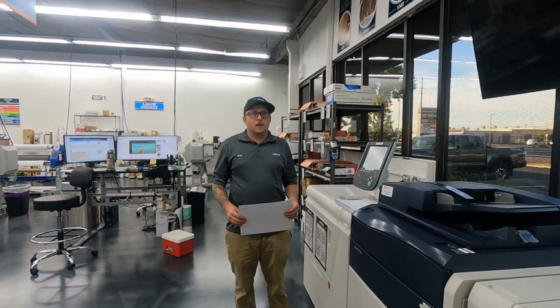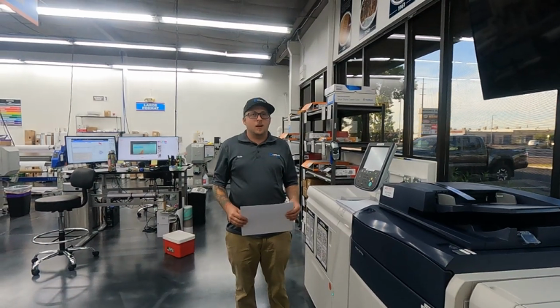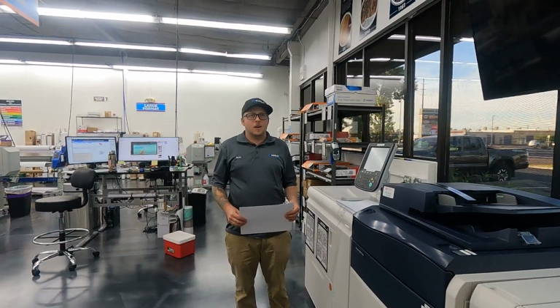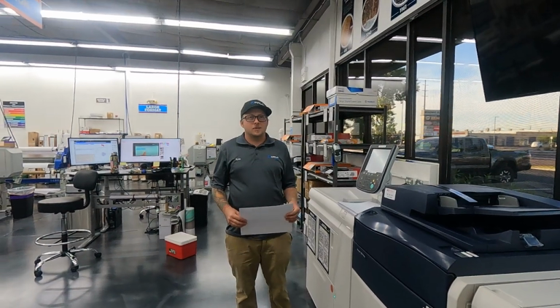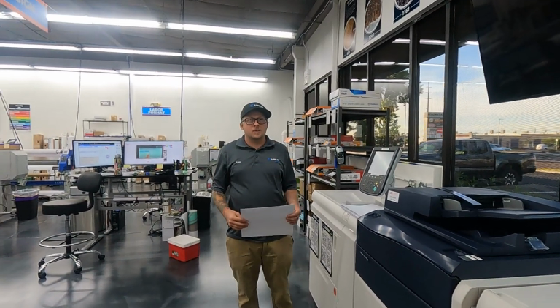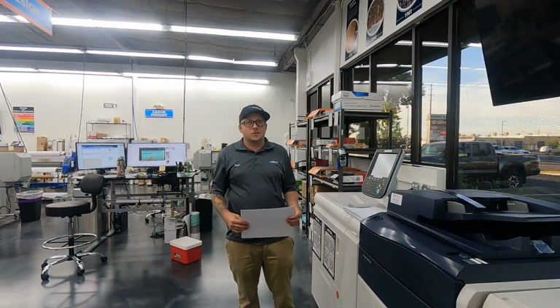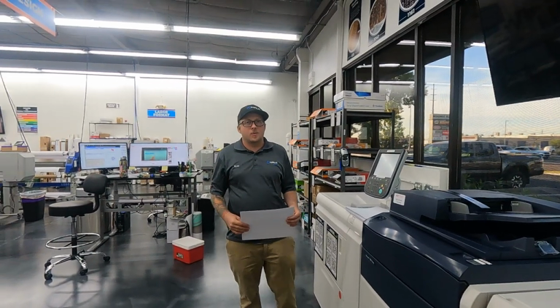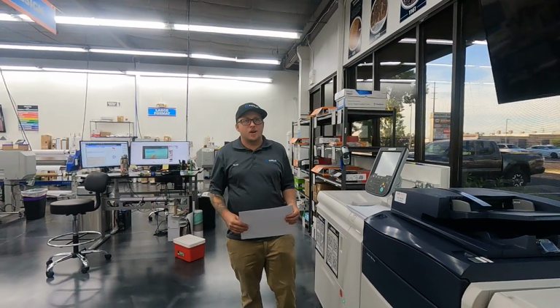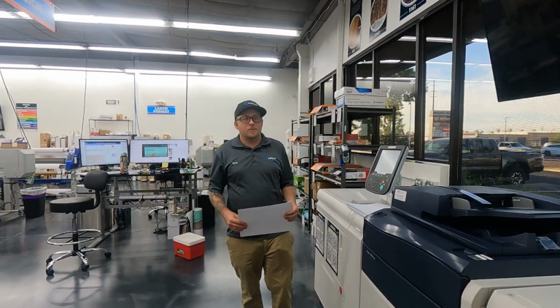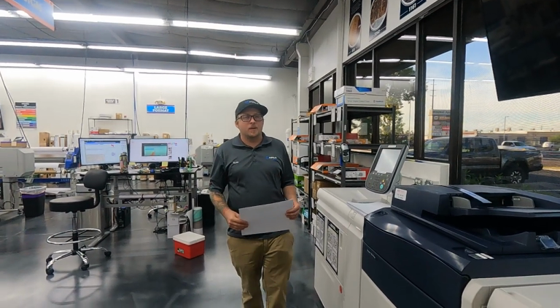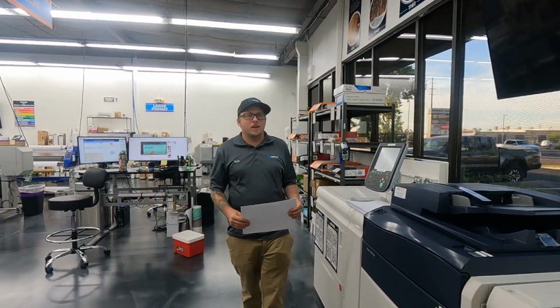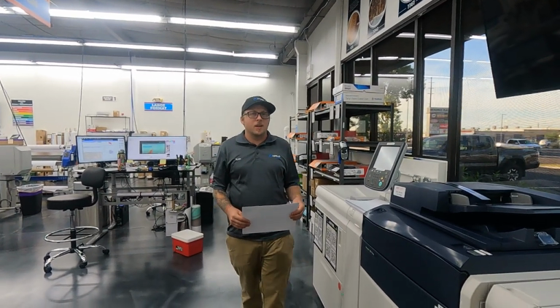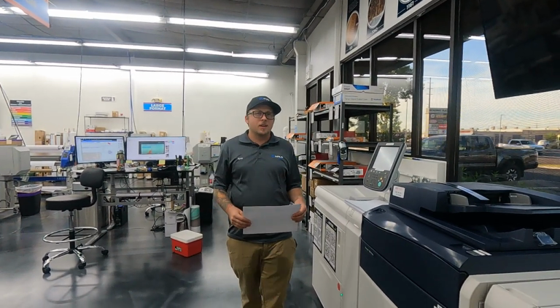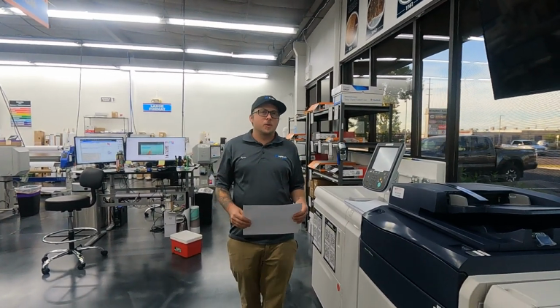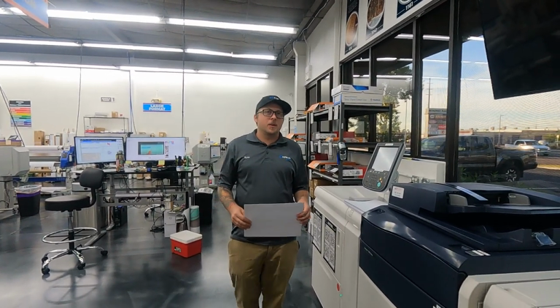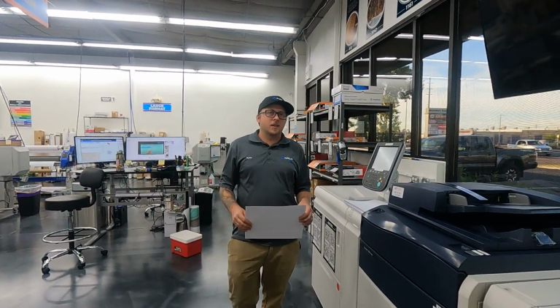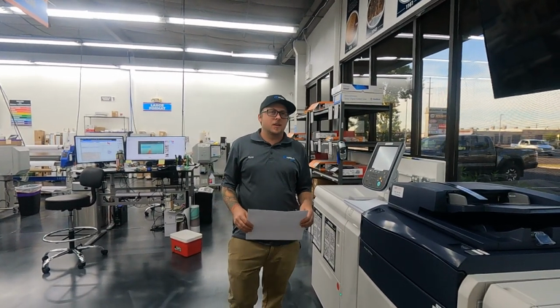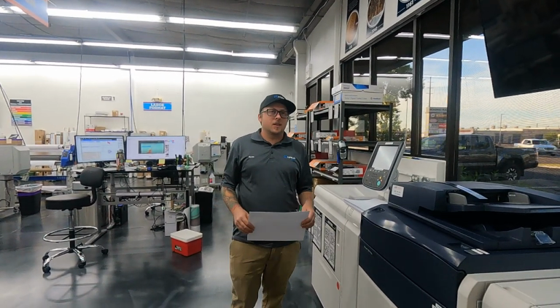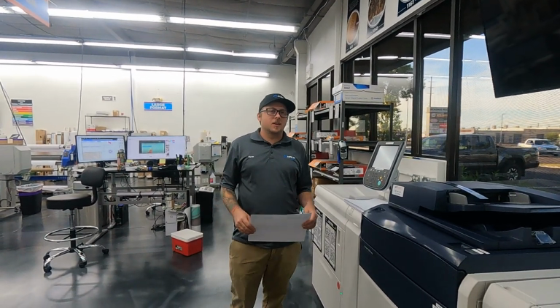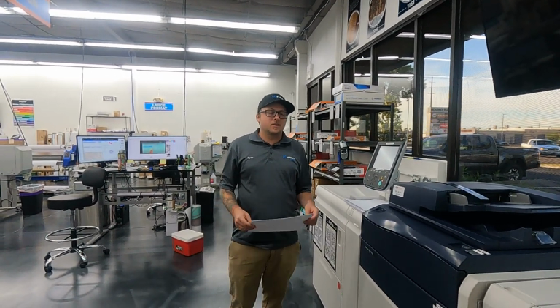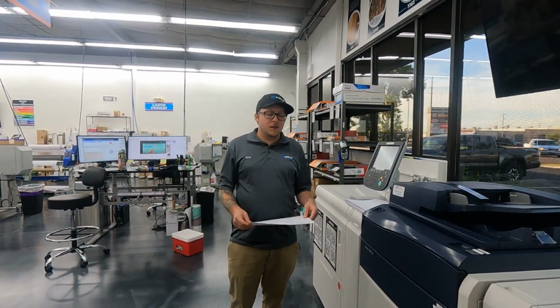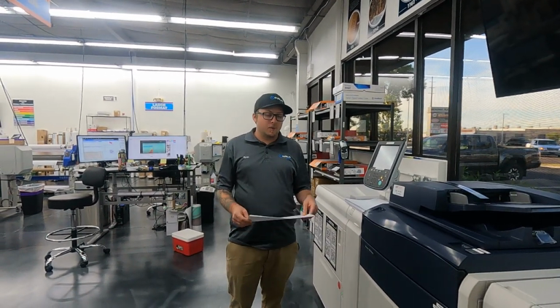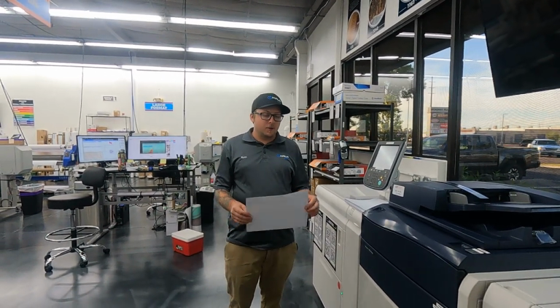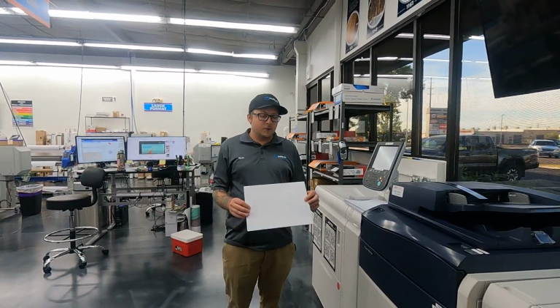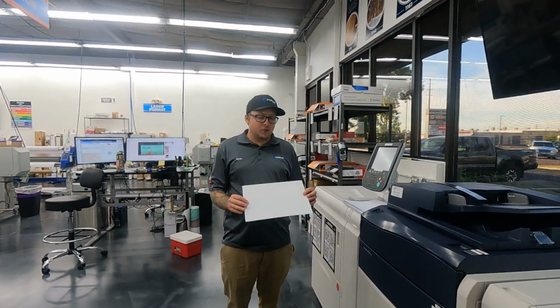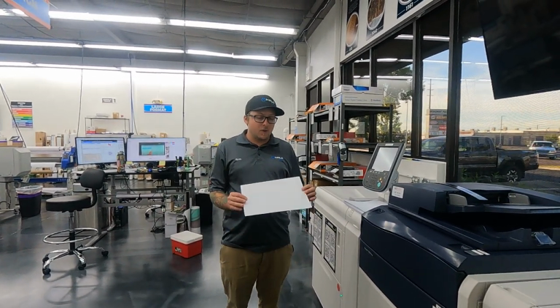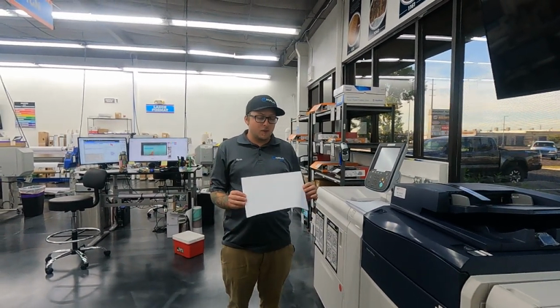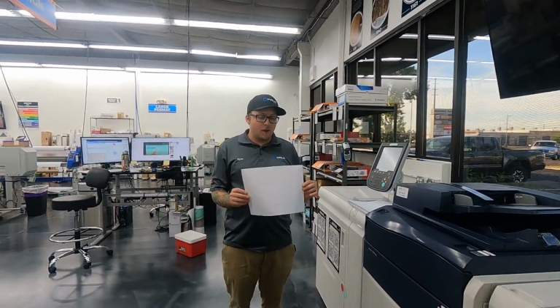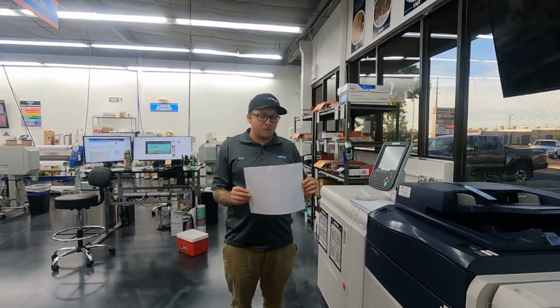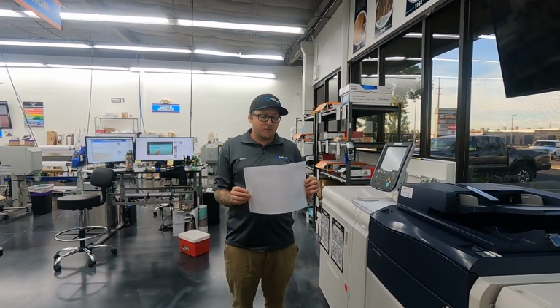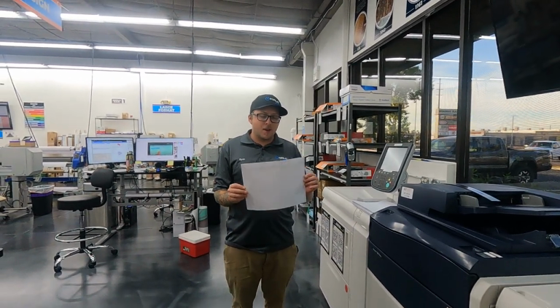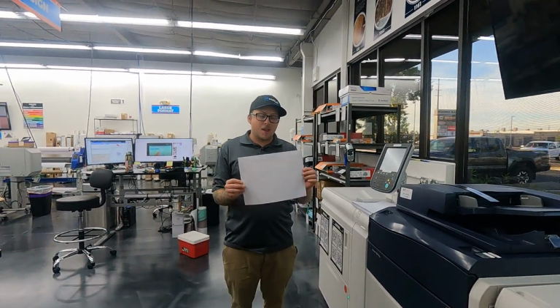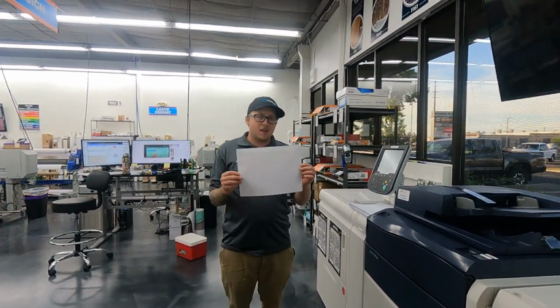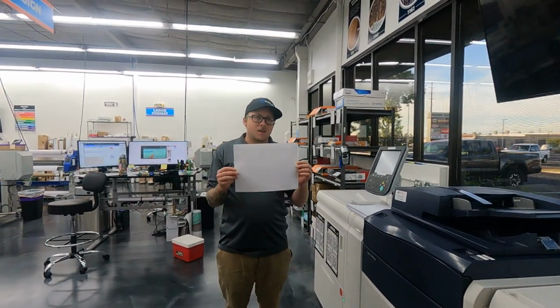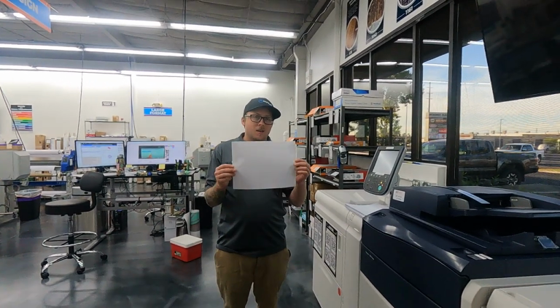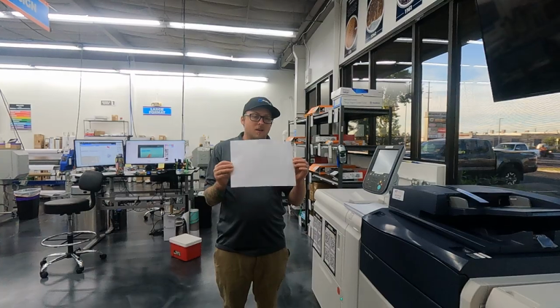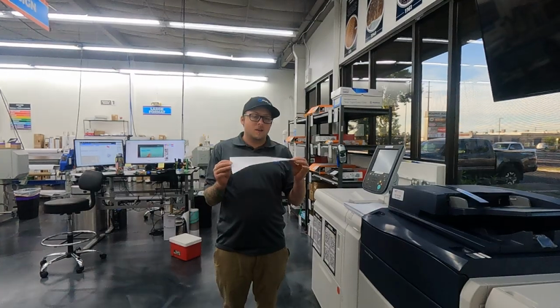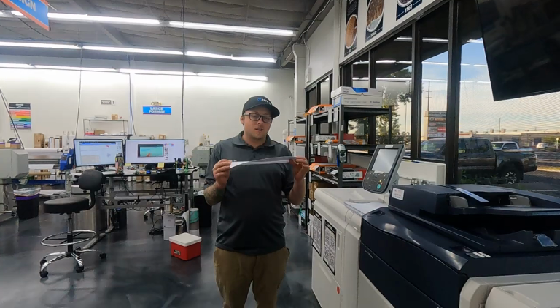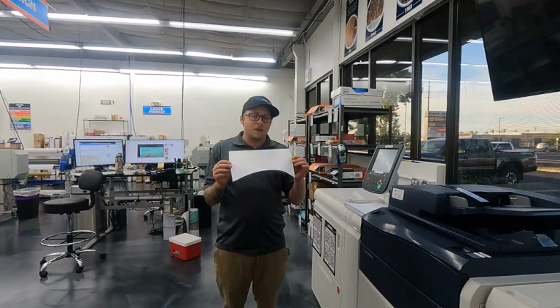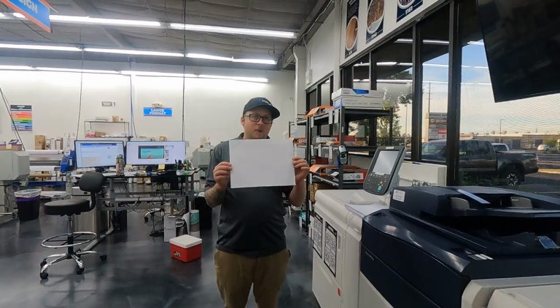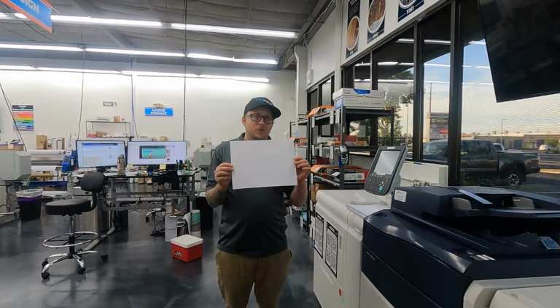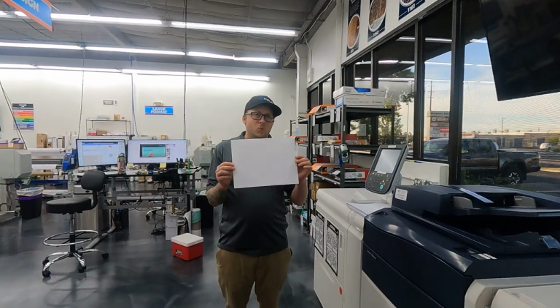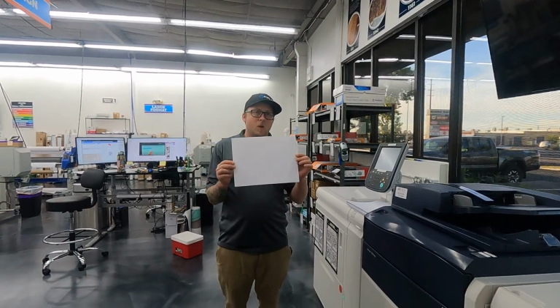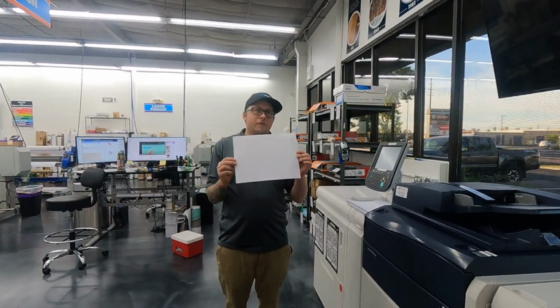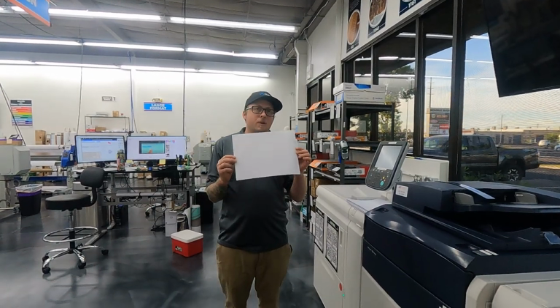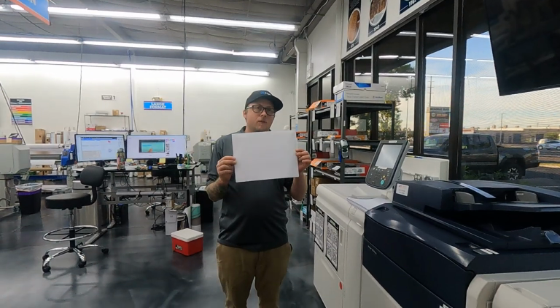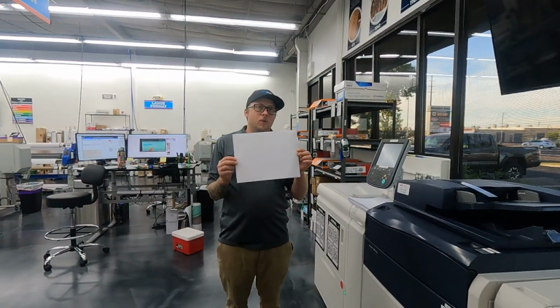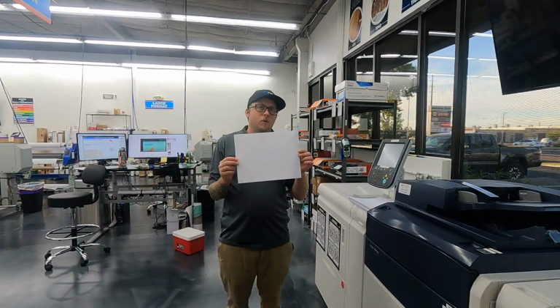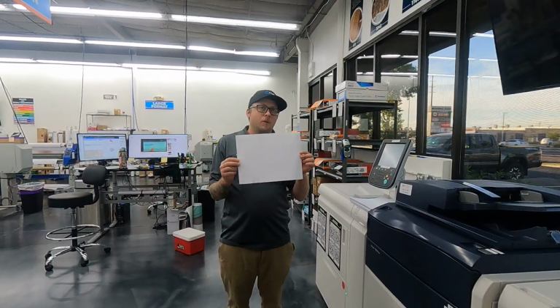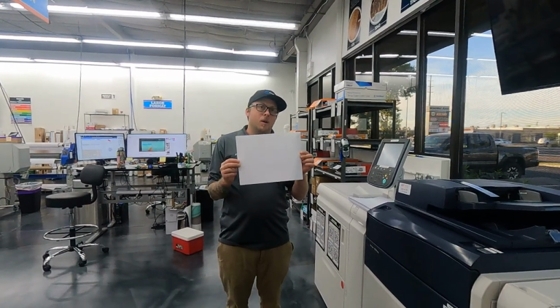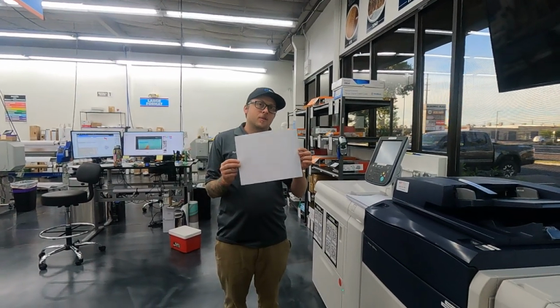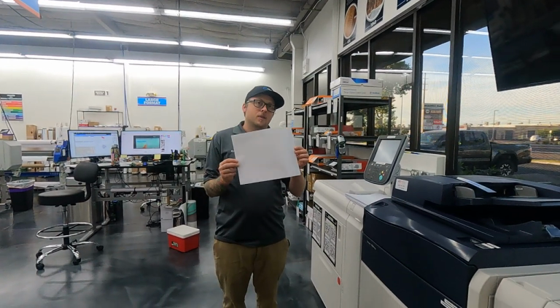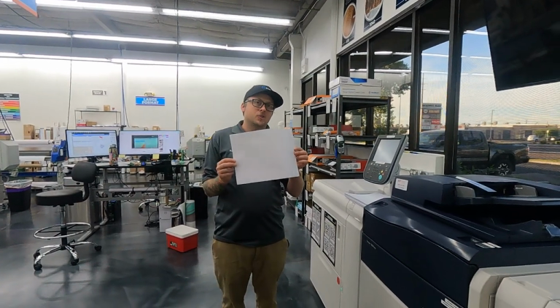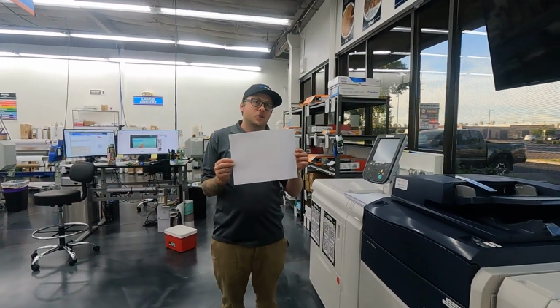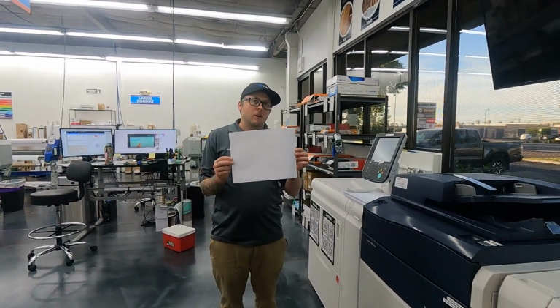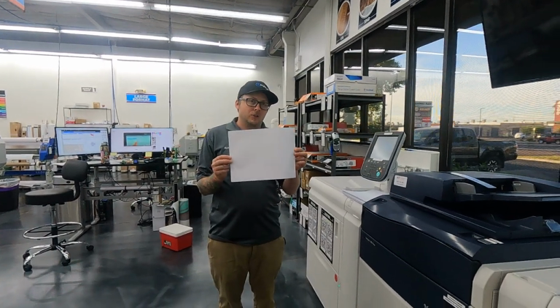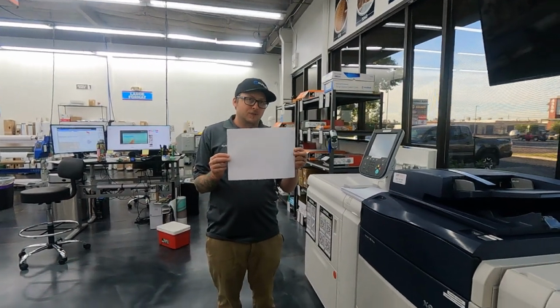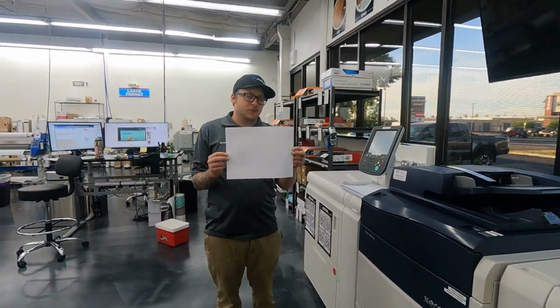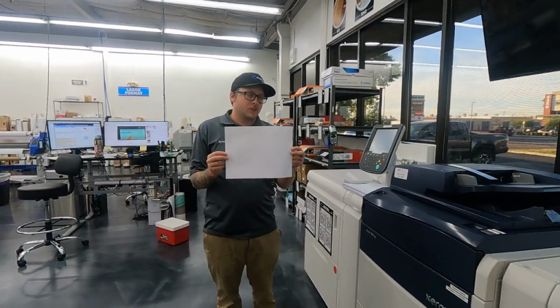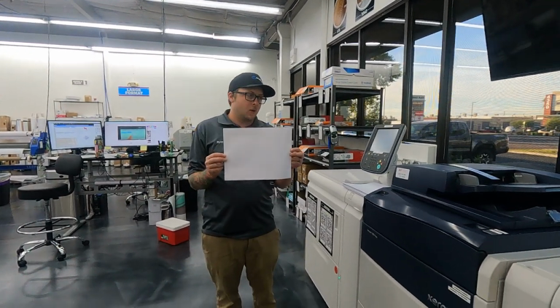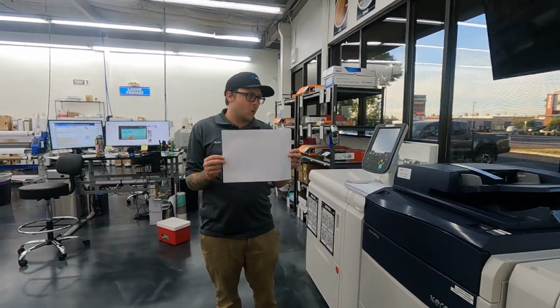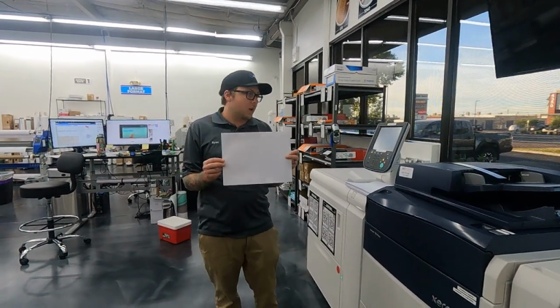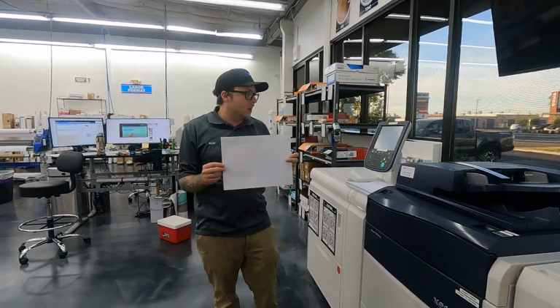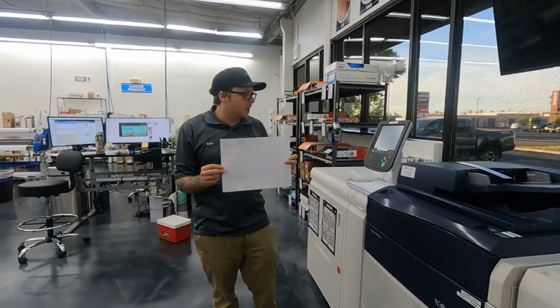Hi guys, this is Ryan Blair at Halo Inc. And today I'm going to be showing you how to print a 9x12 envelope on the Xerox Versant 180.